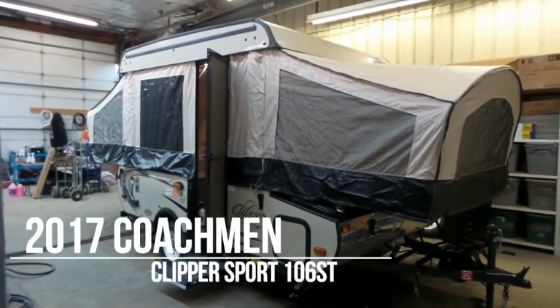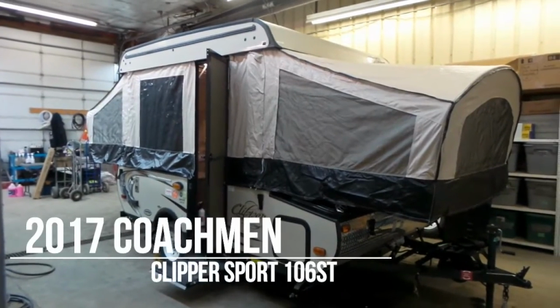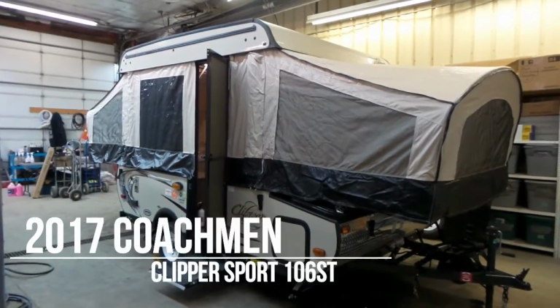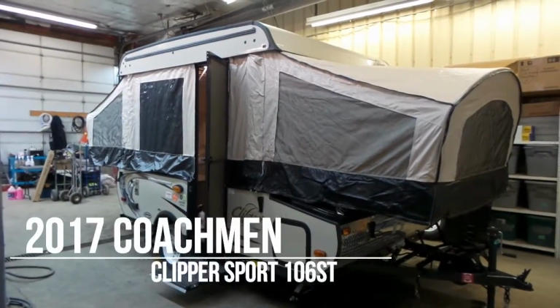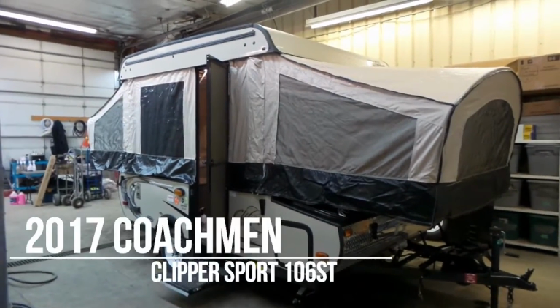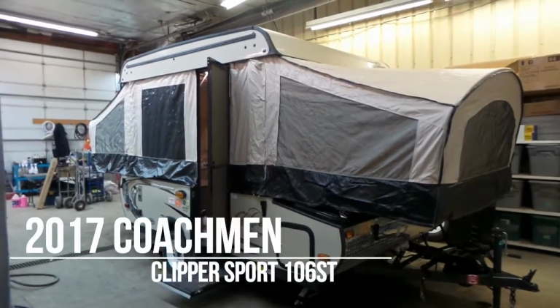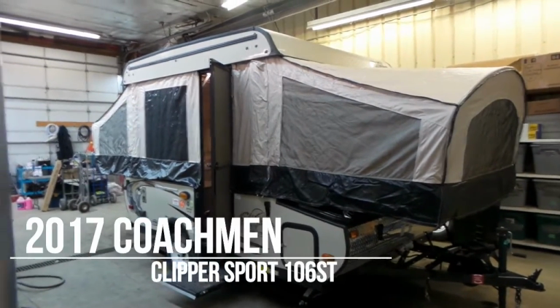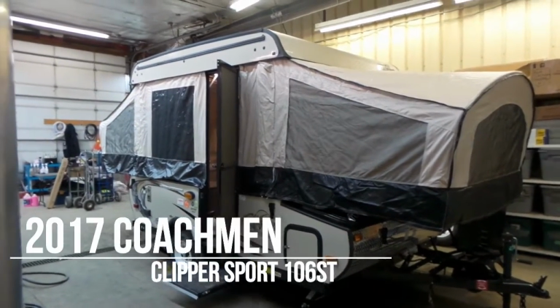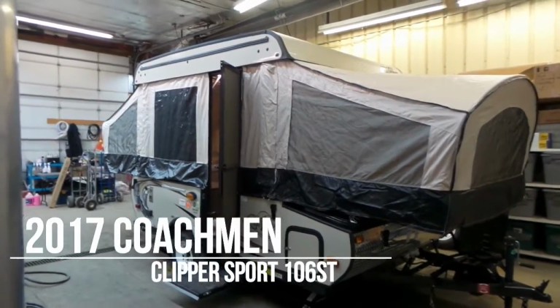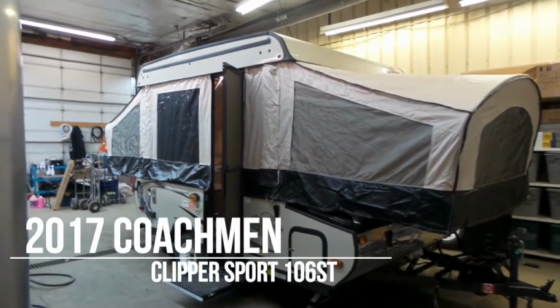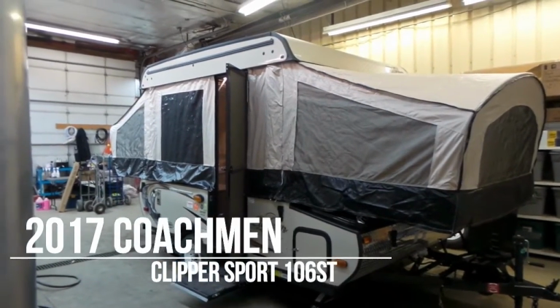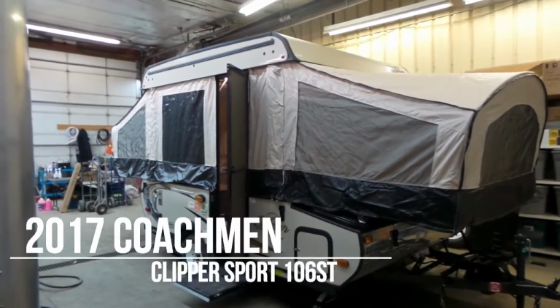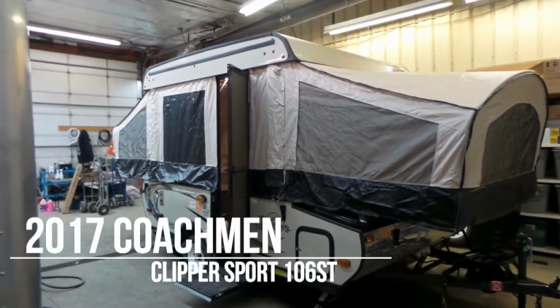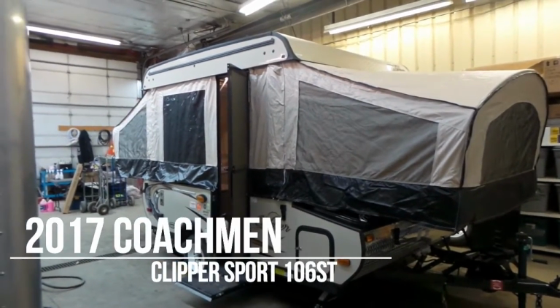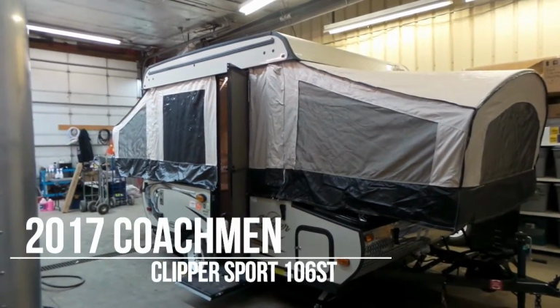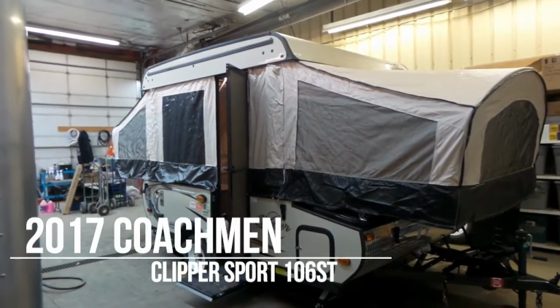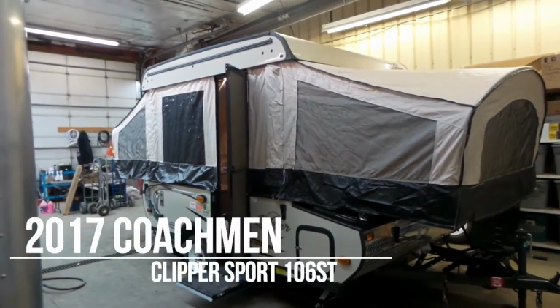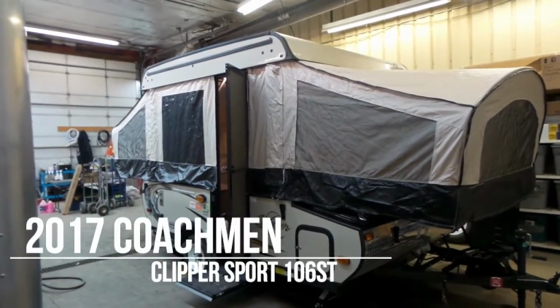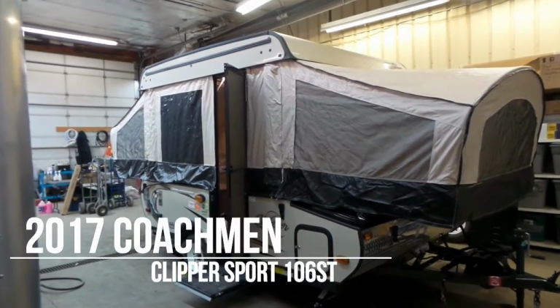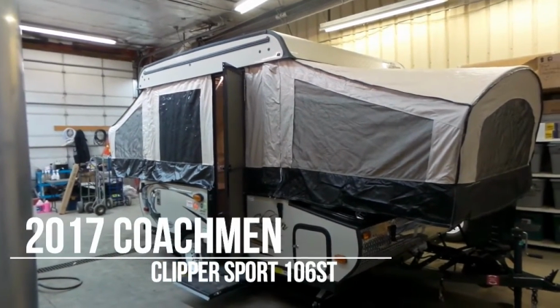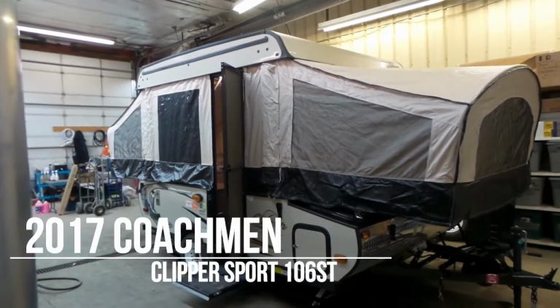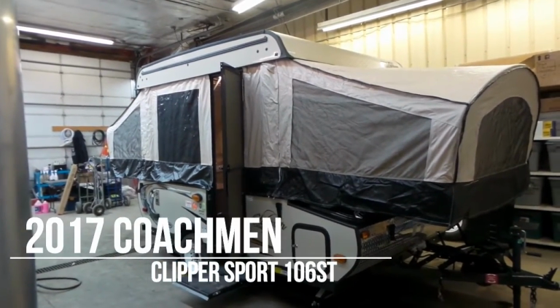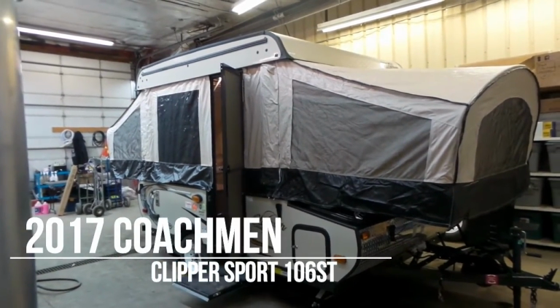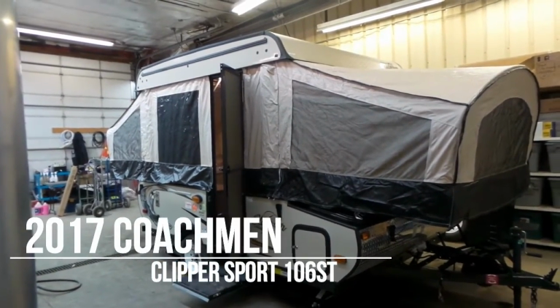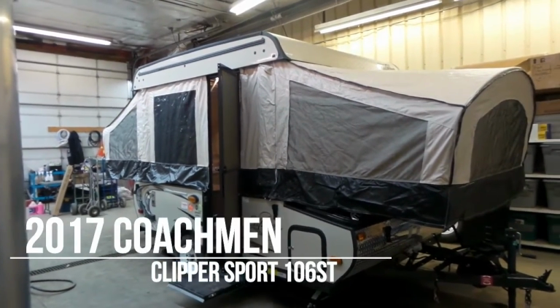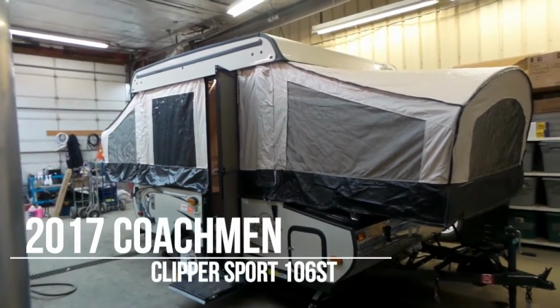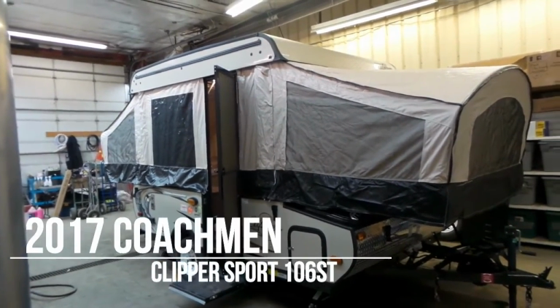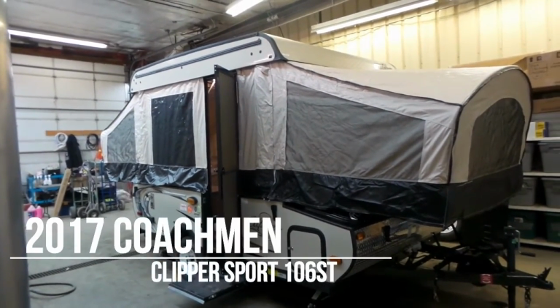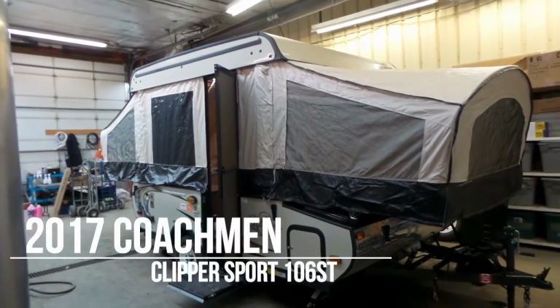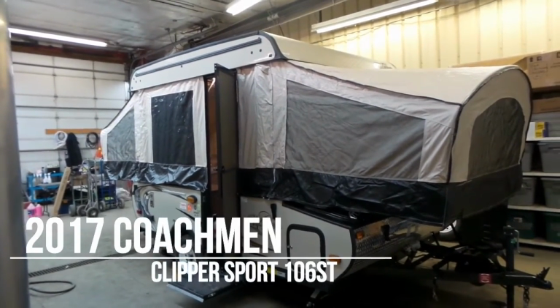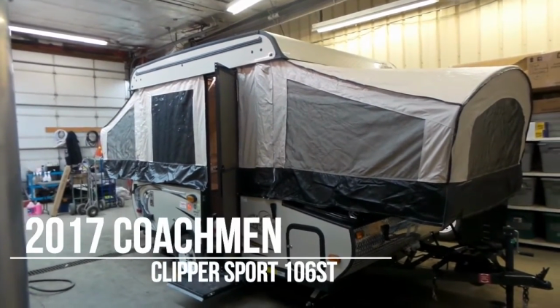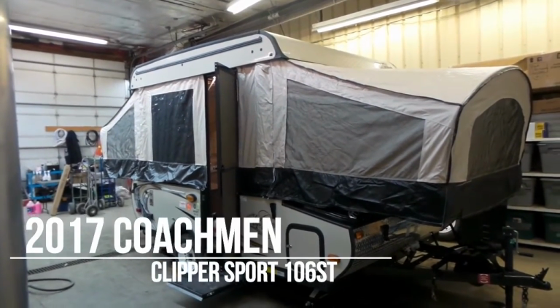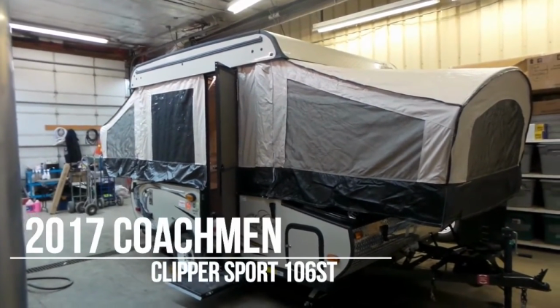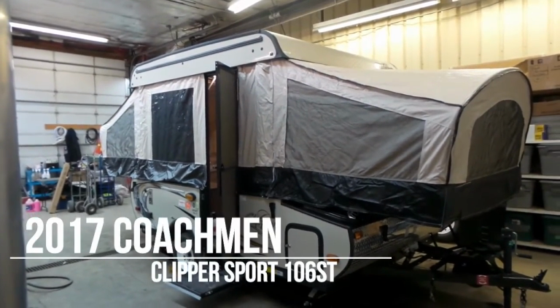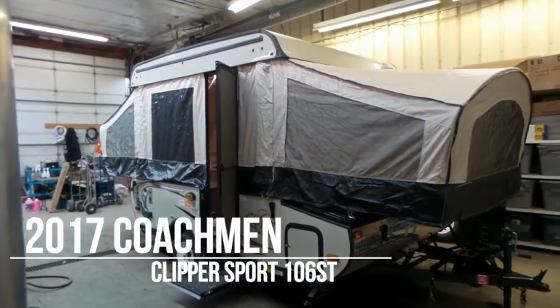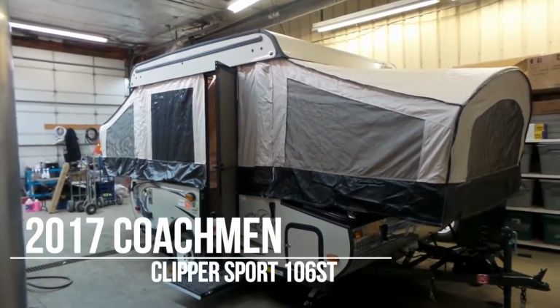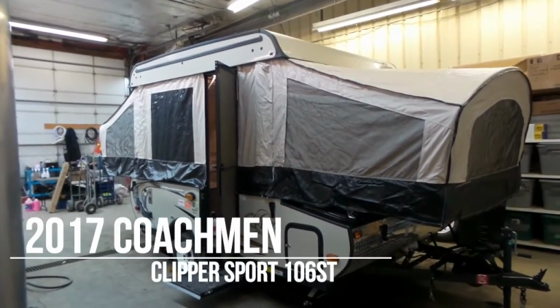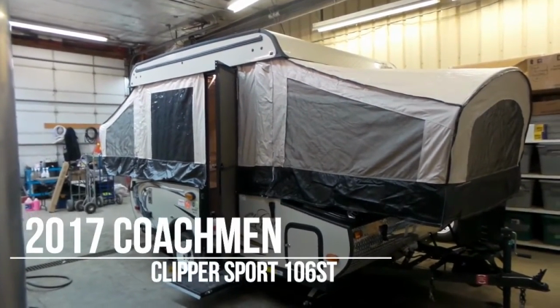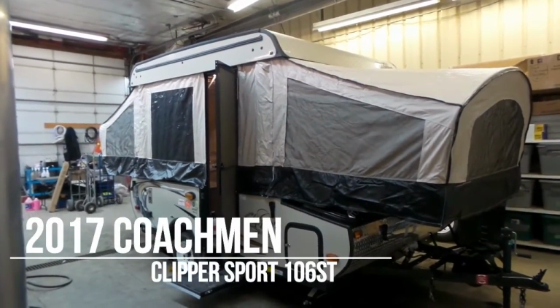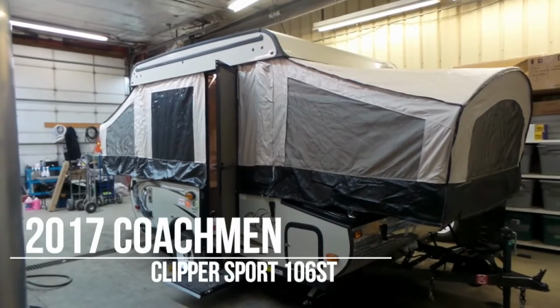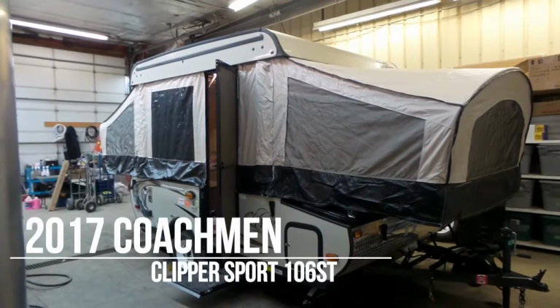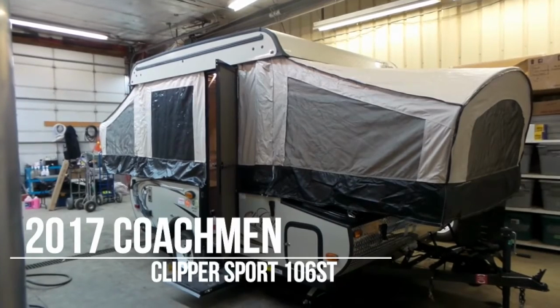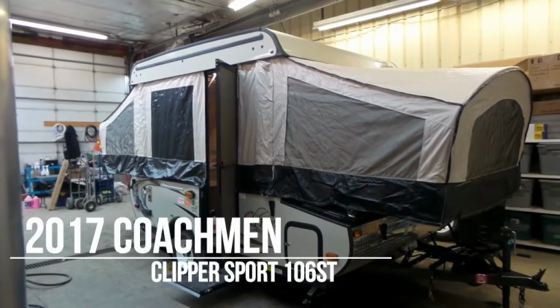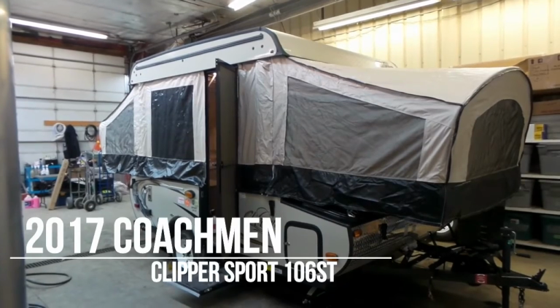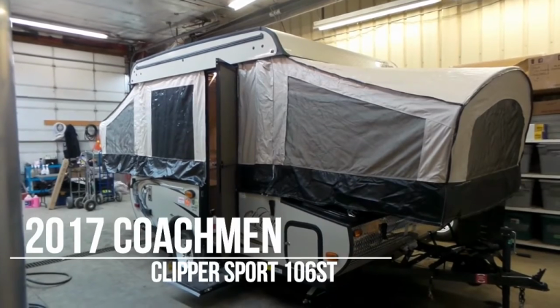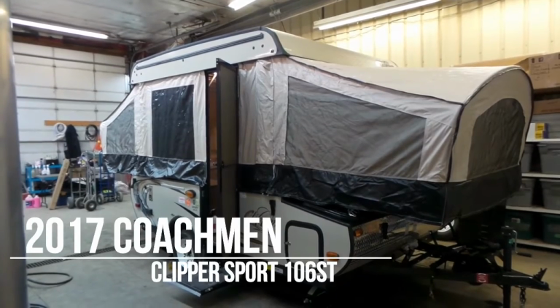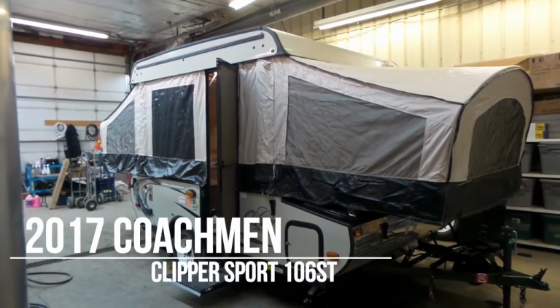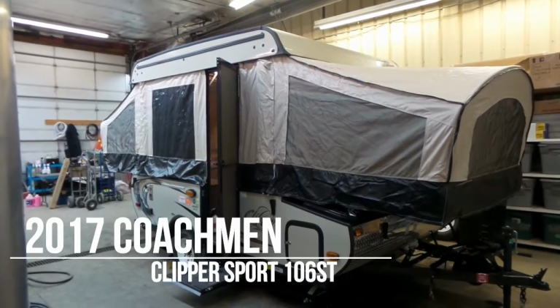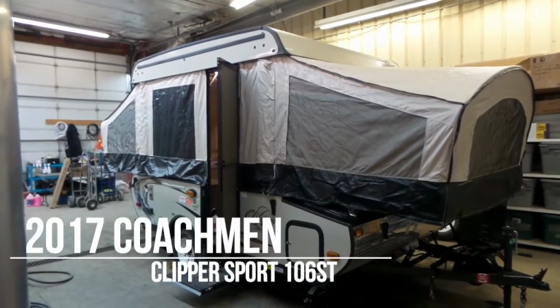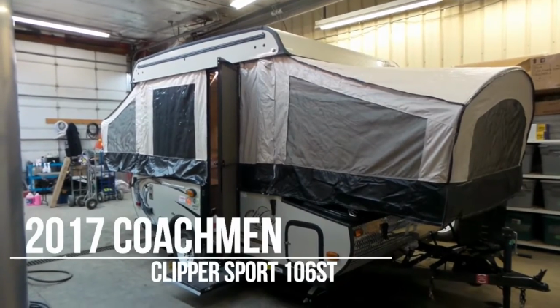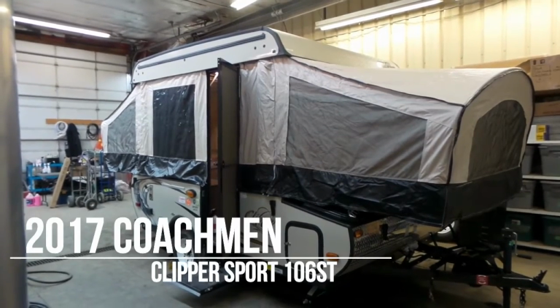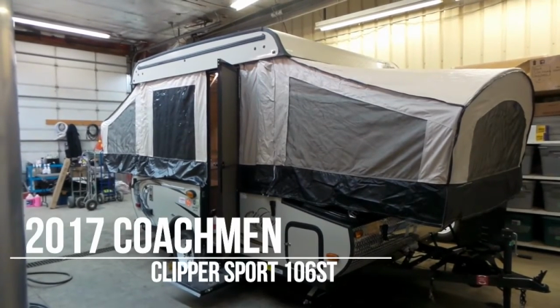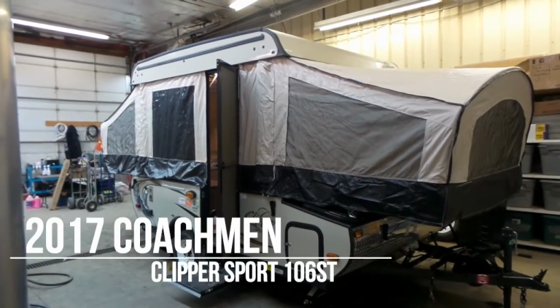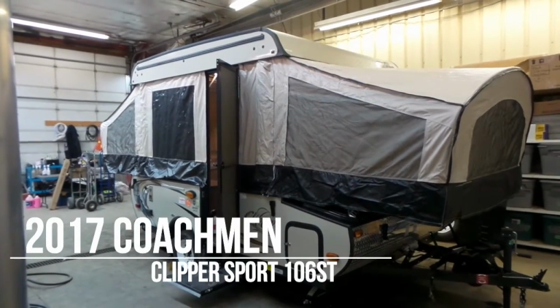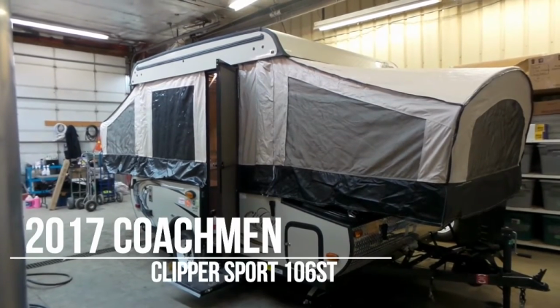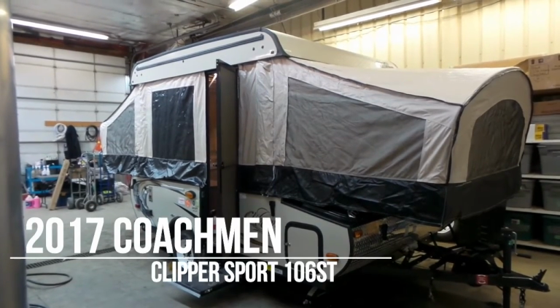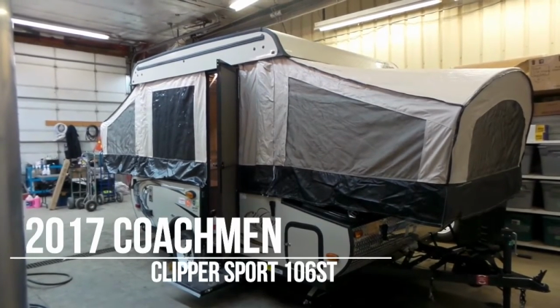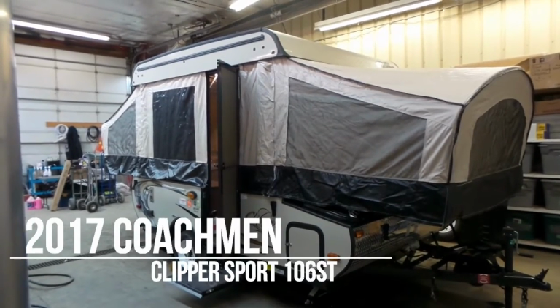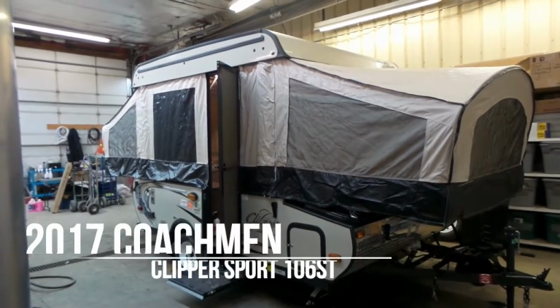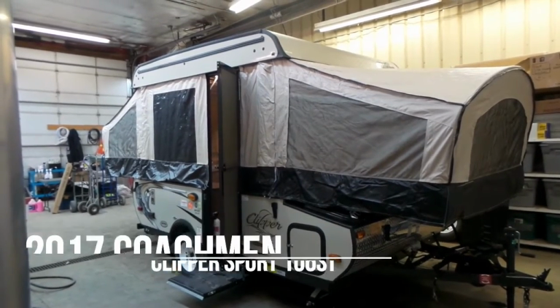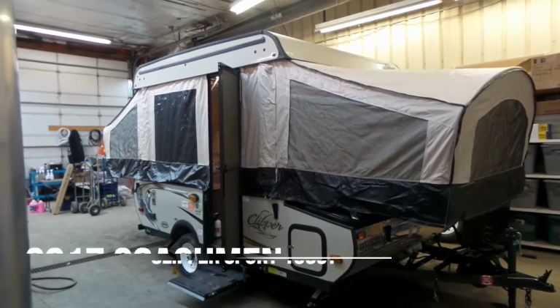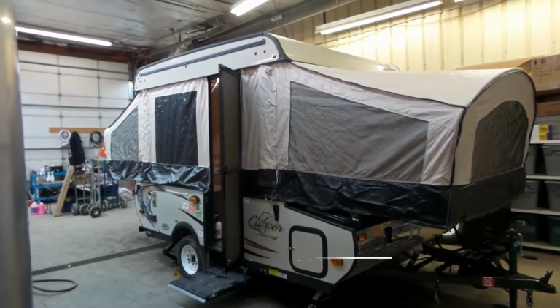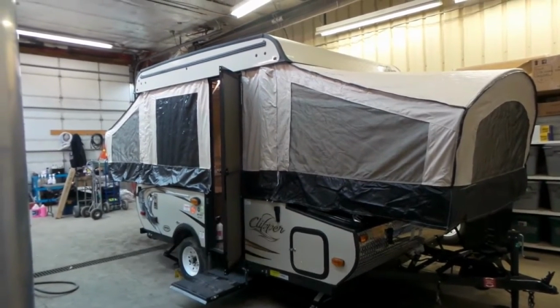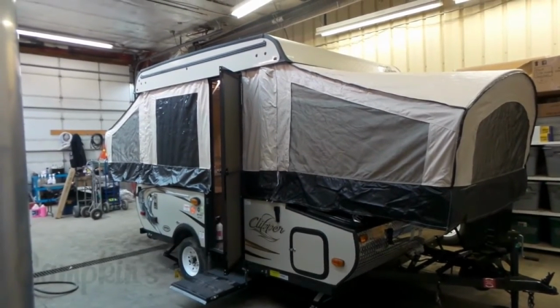Hello folks, welcome to Campgiz.com. This is the online video walkthrough of the 2017 Clipper 106ST.